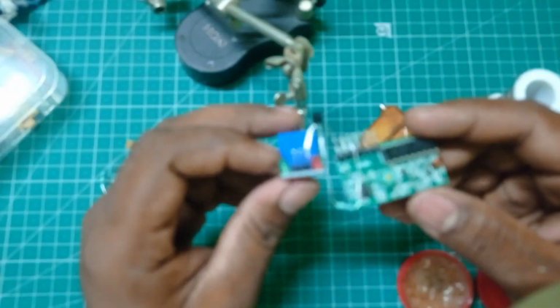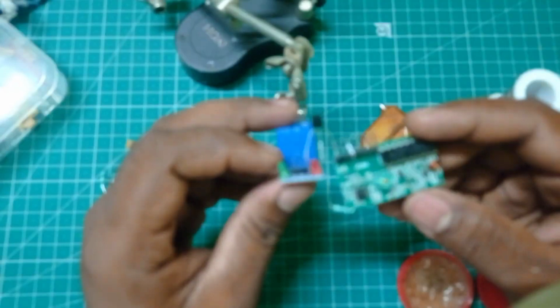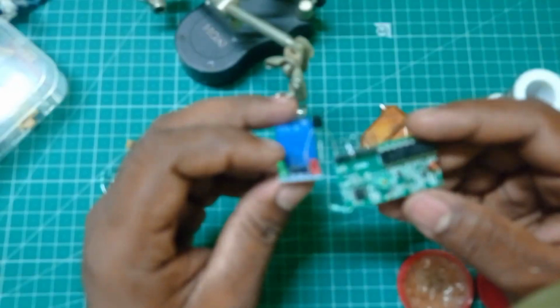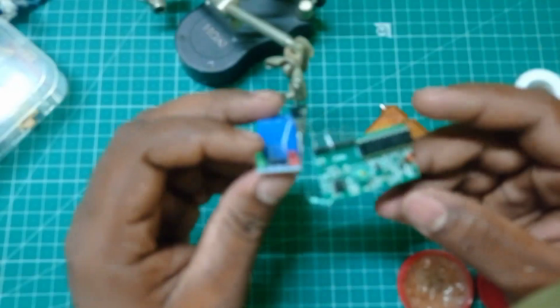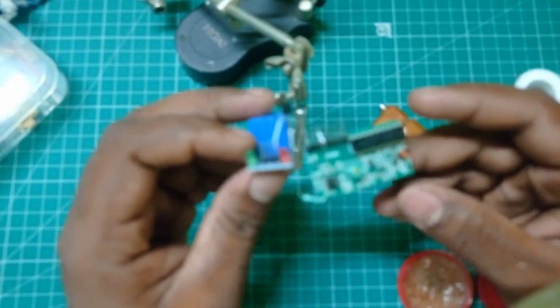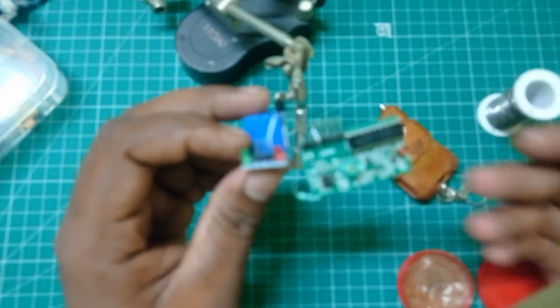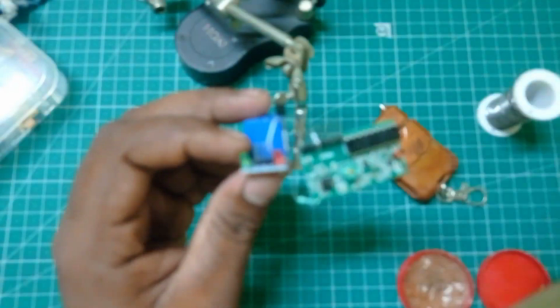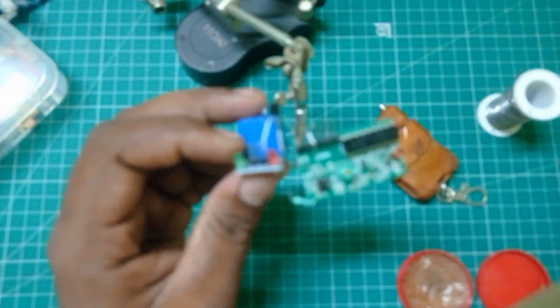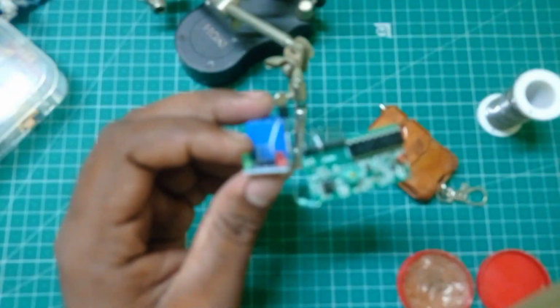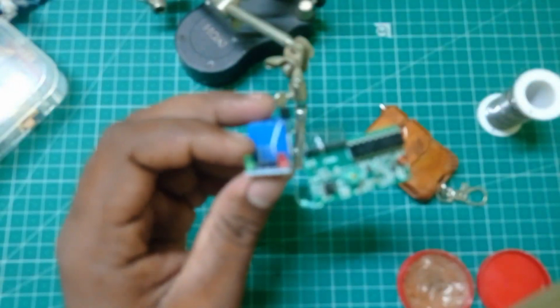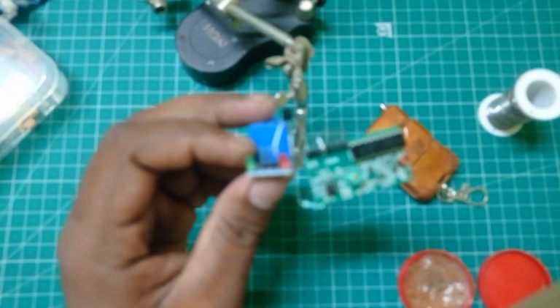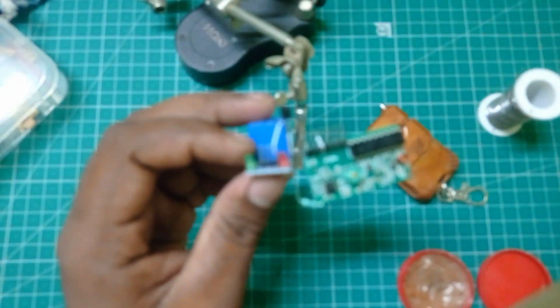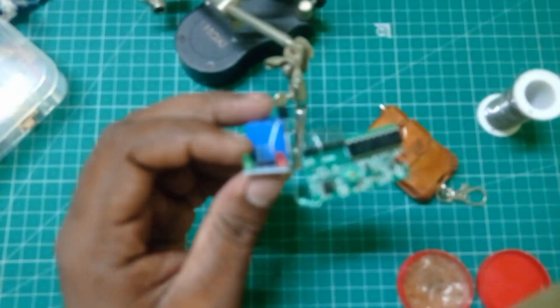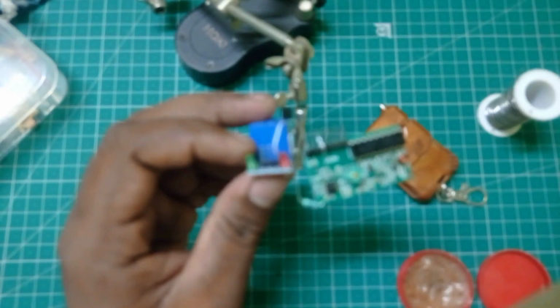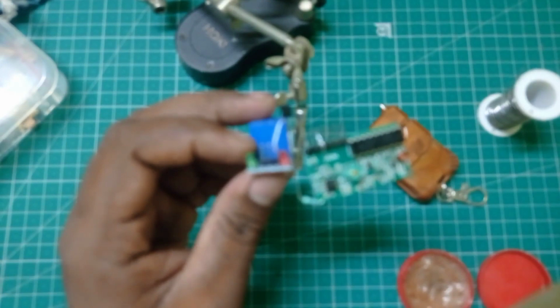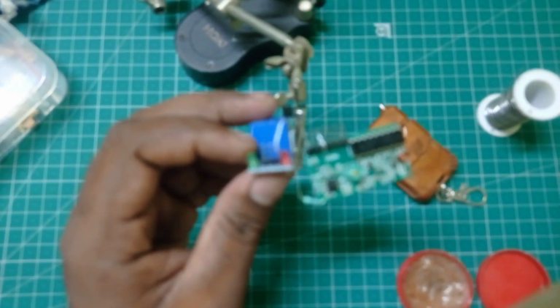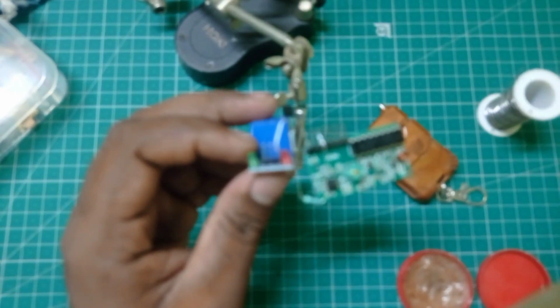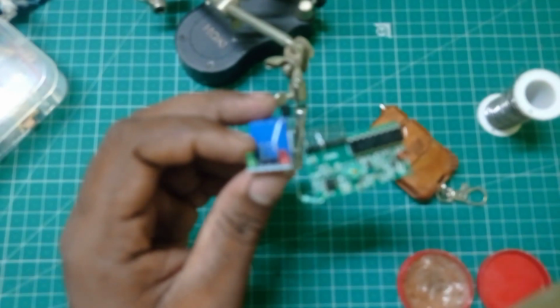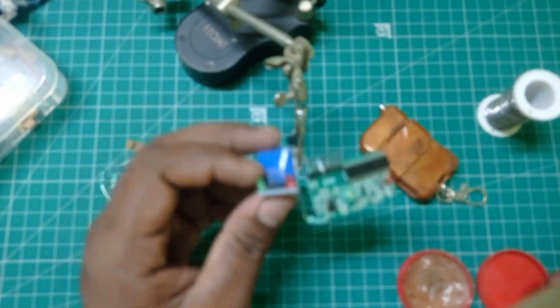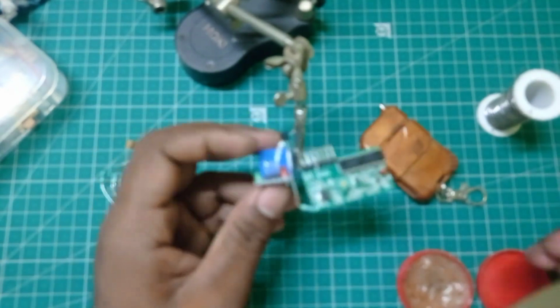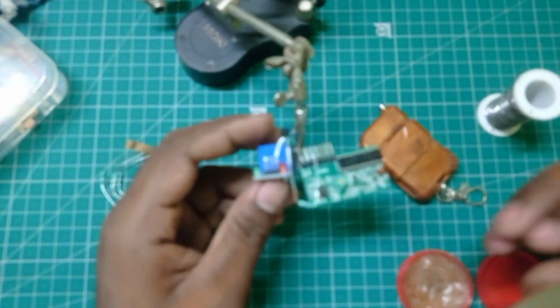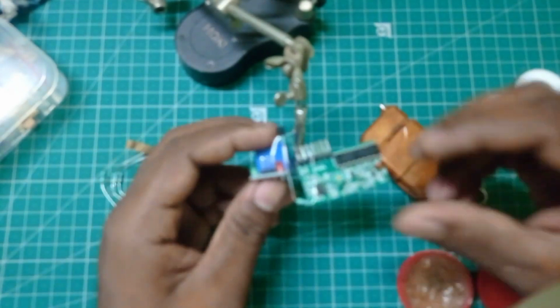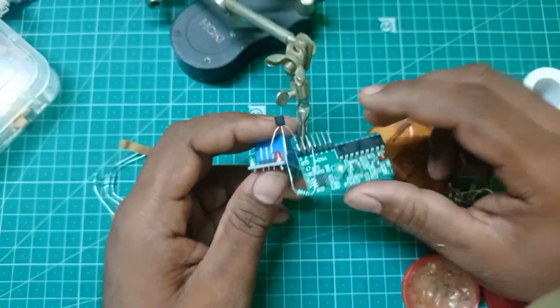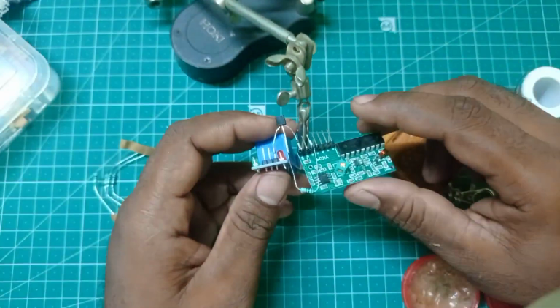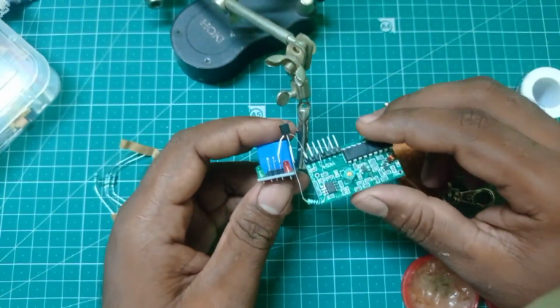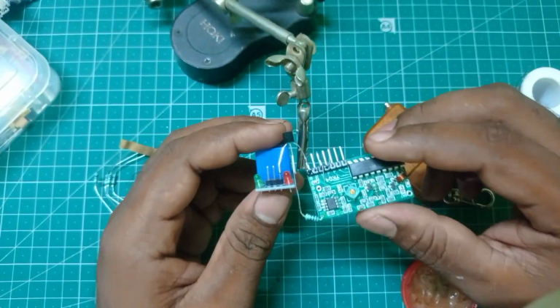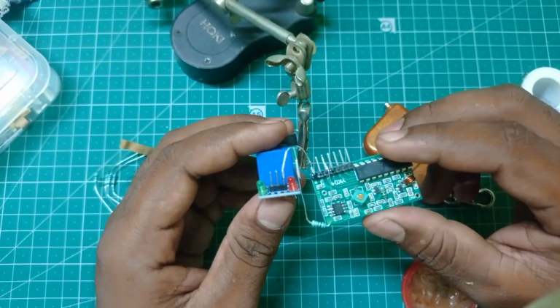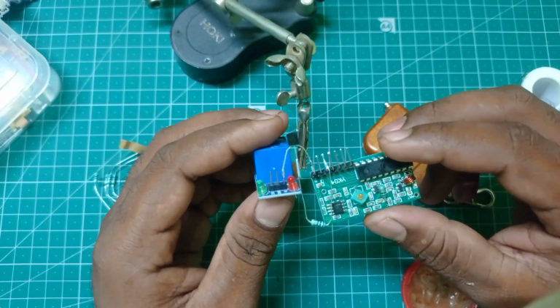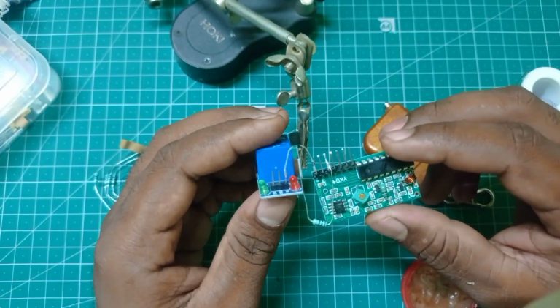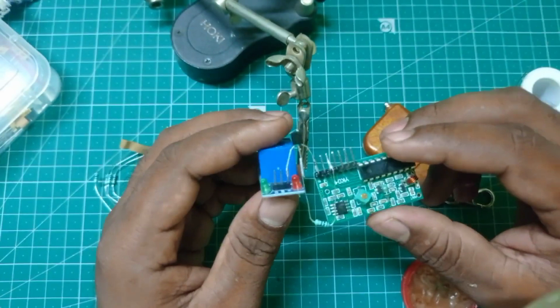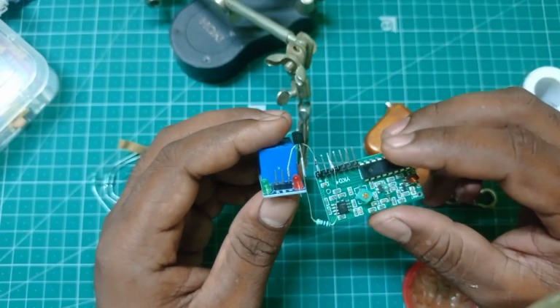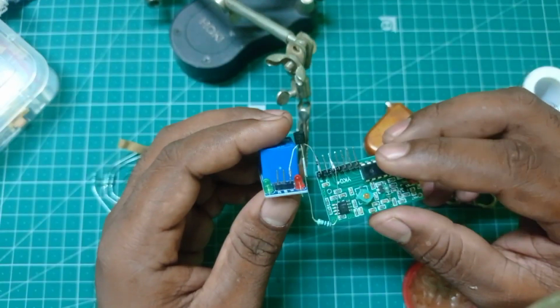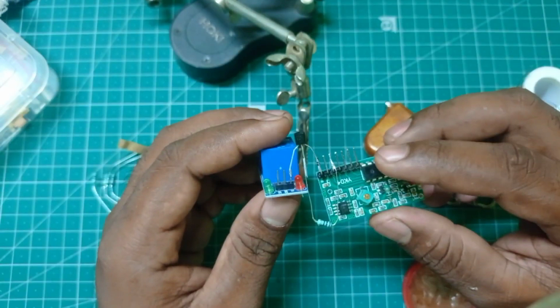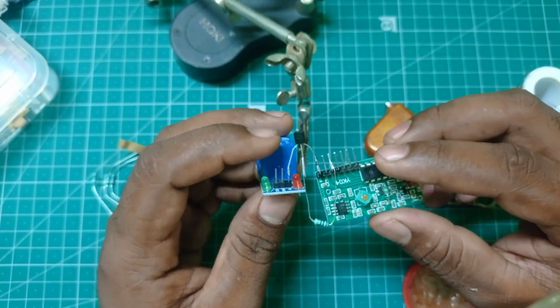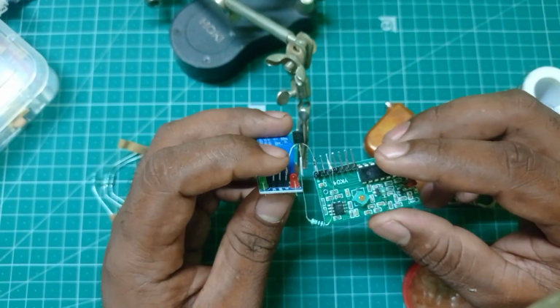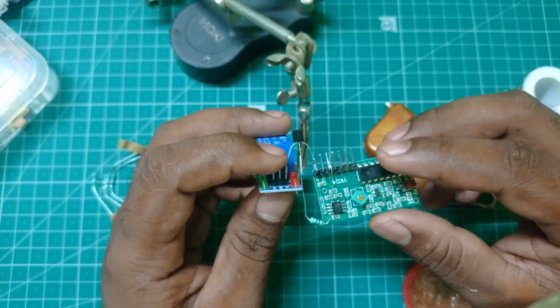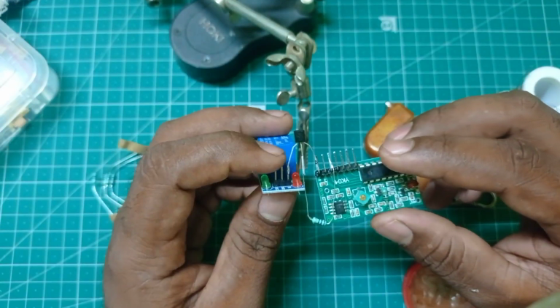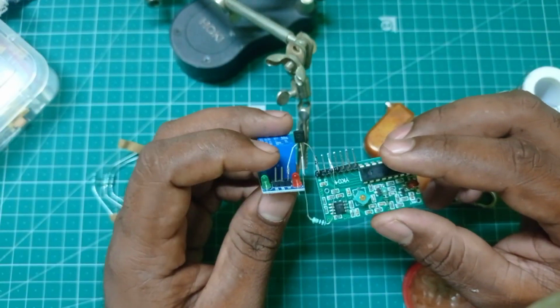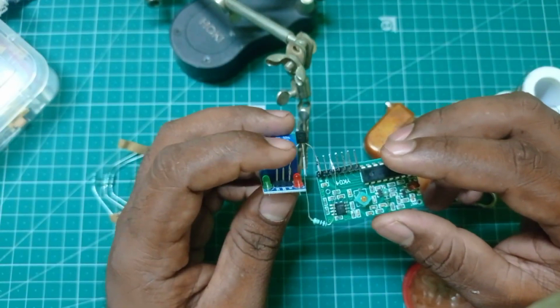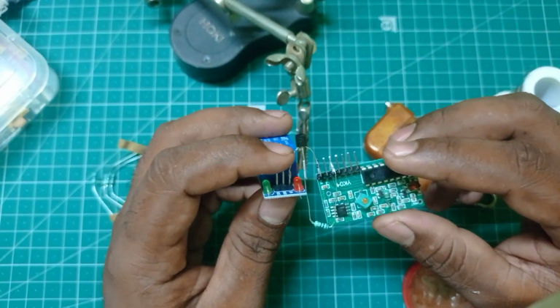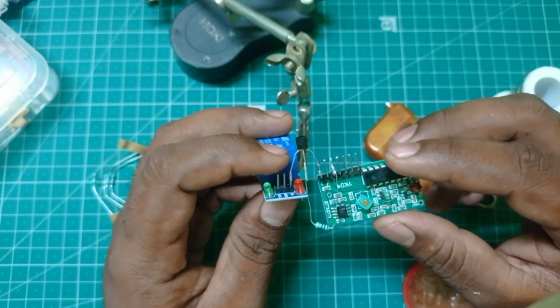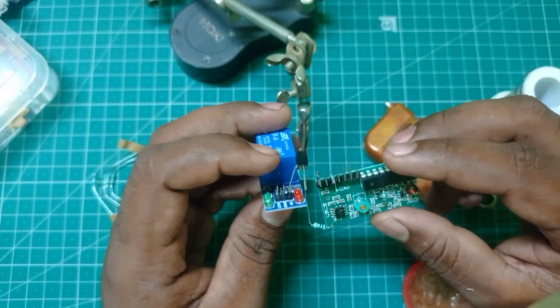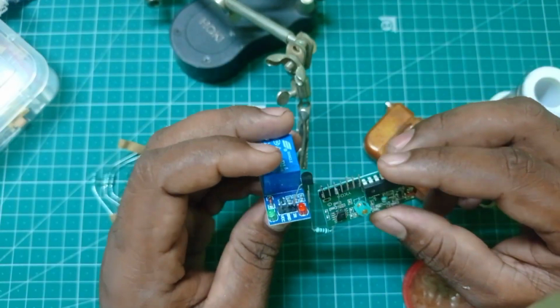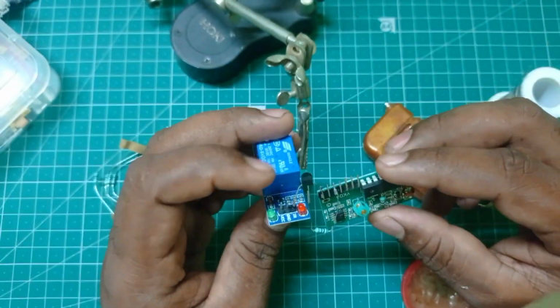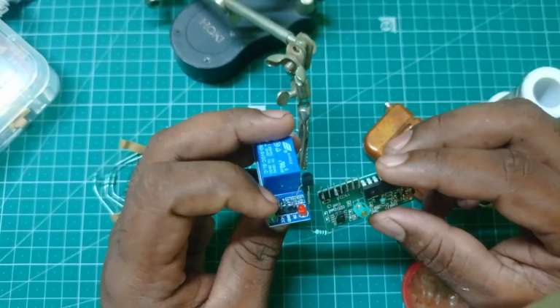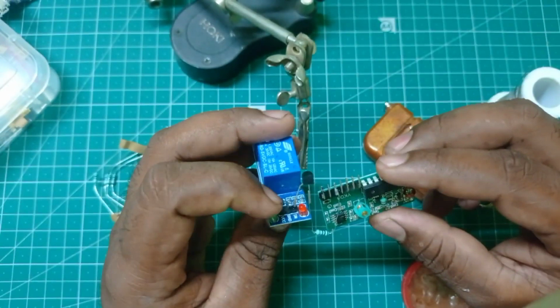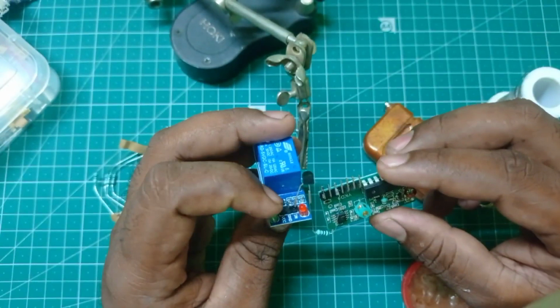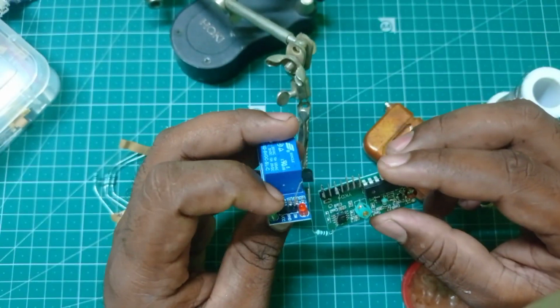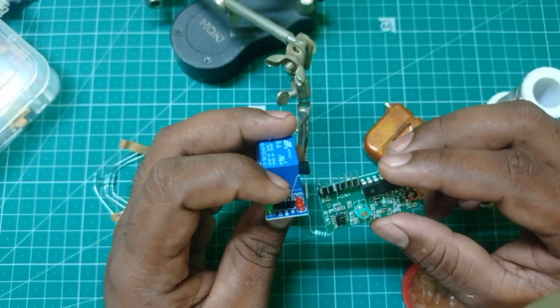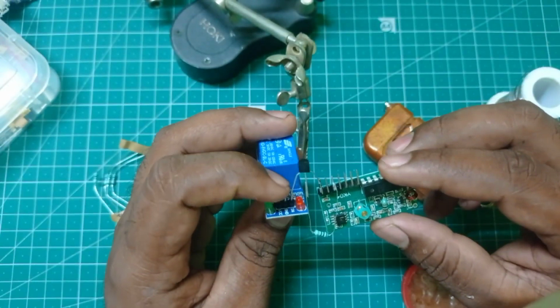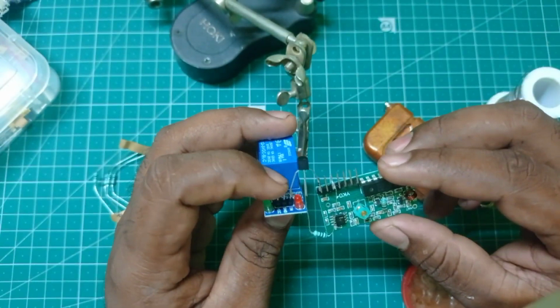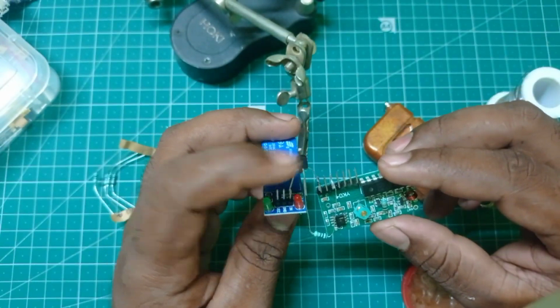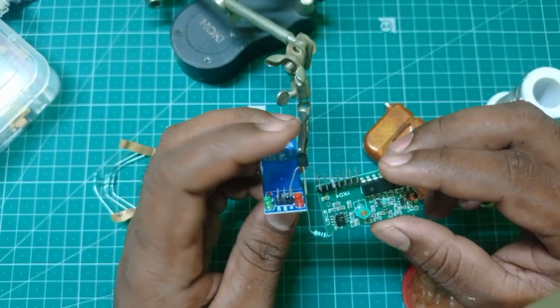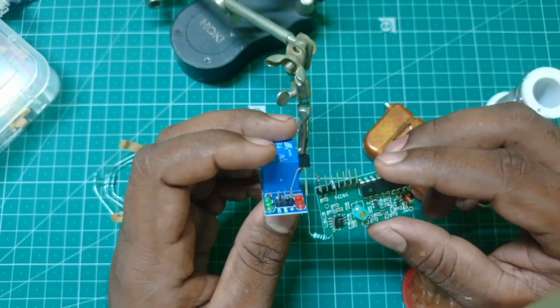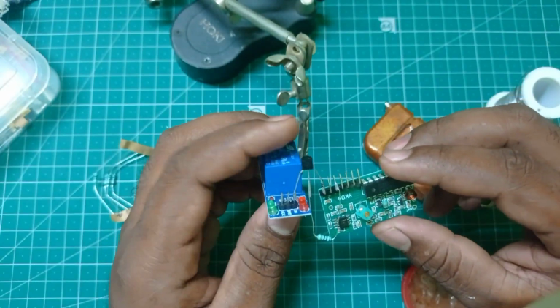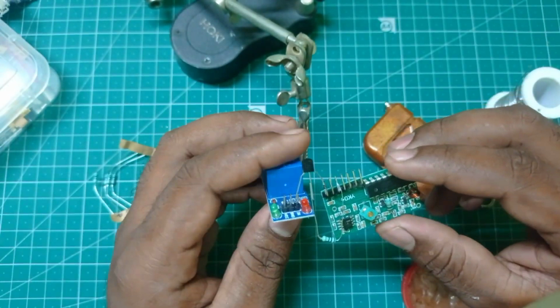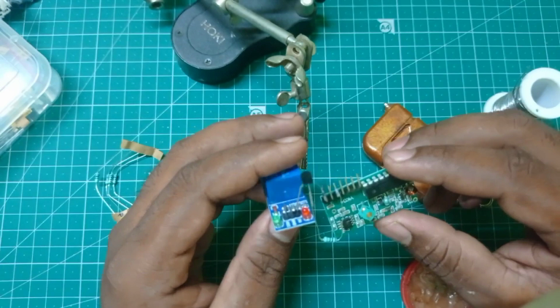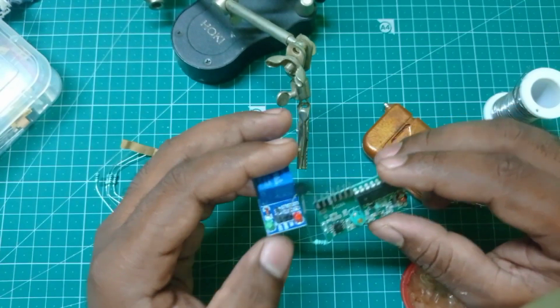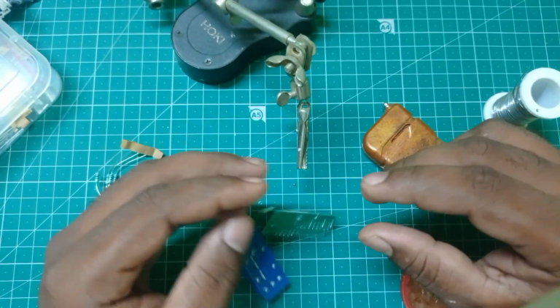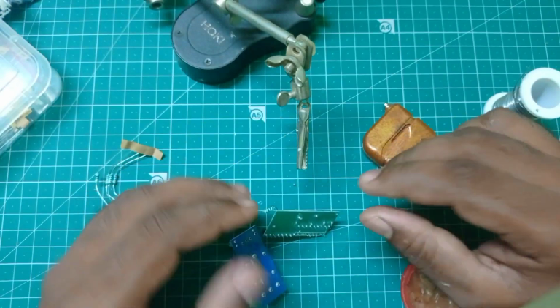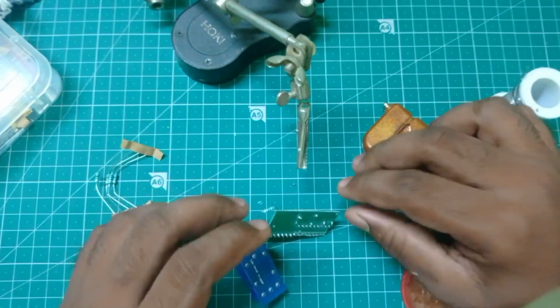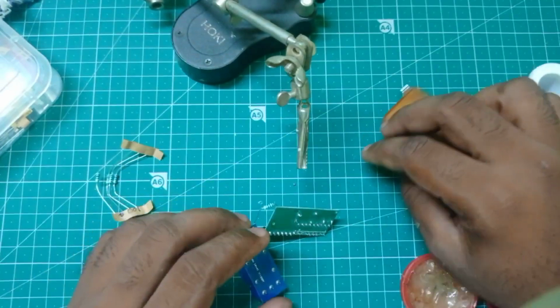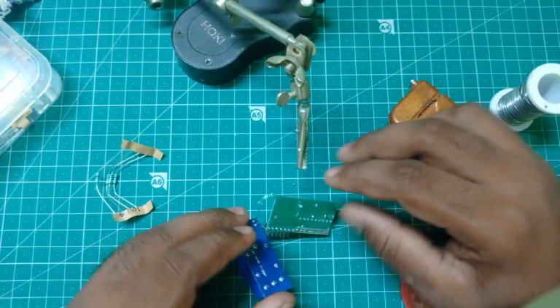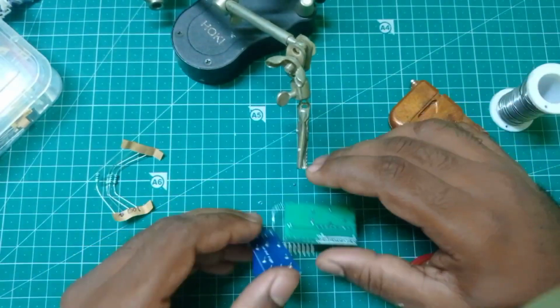We are going to connect the emitter to the ground. Negative in the VCC, we are going to connect the emitter to the ground.